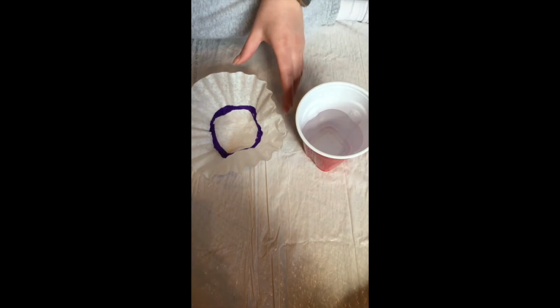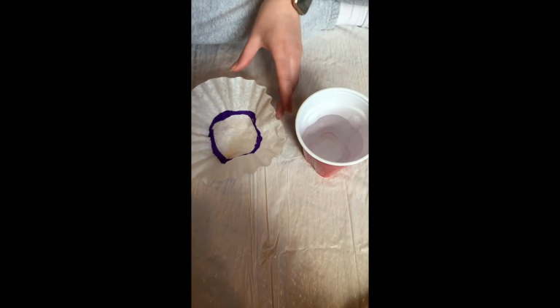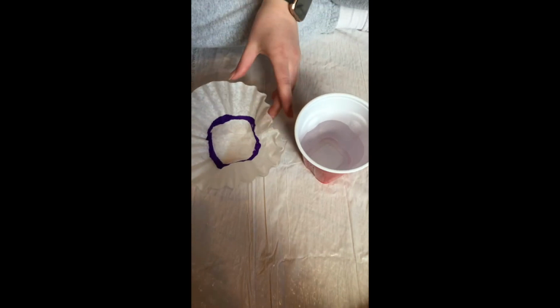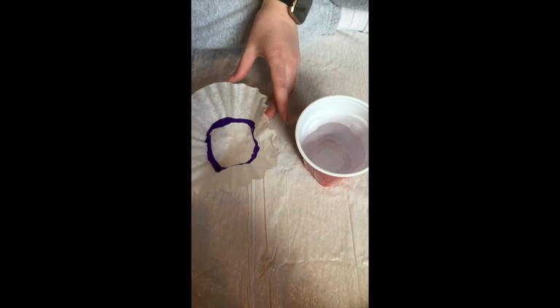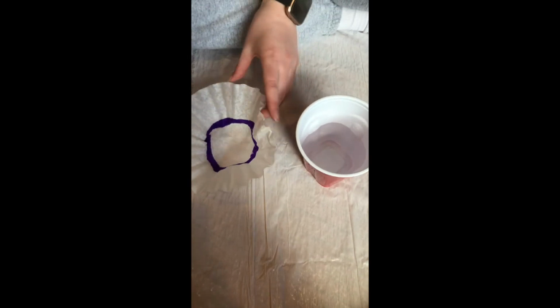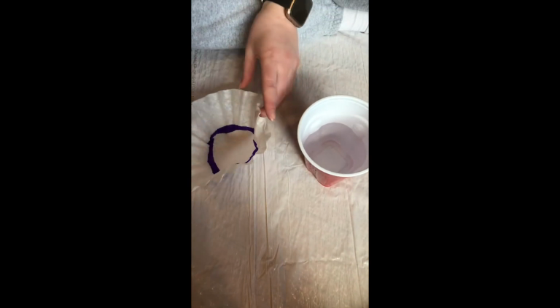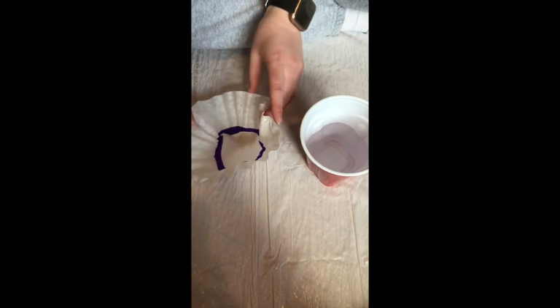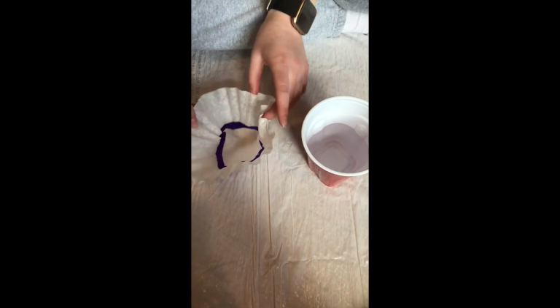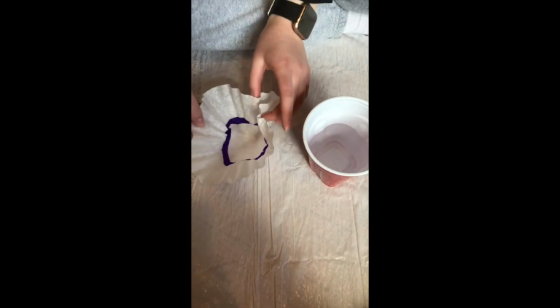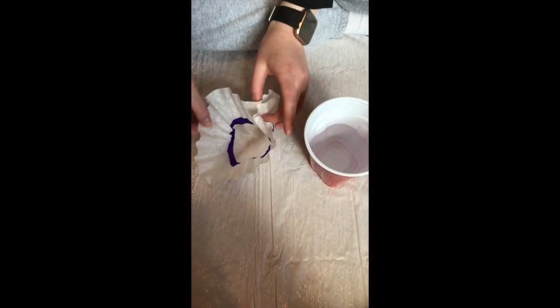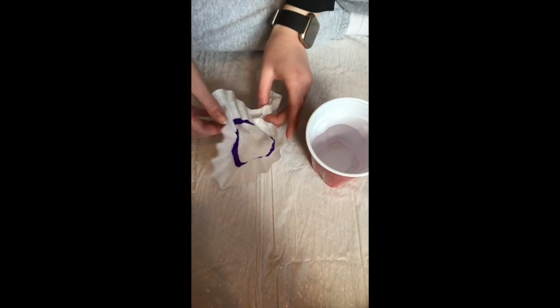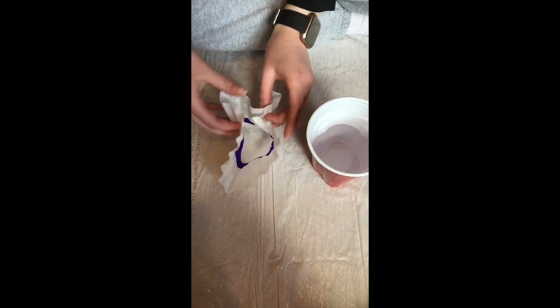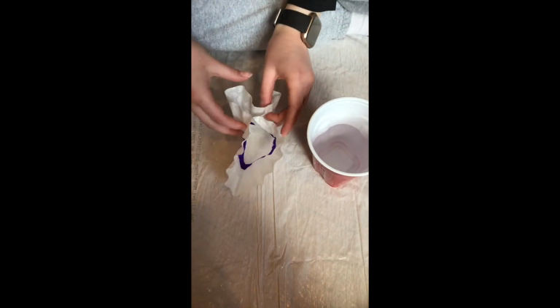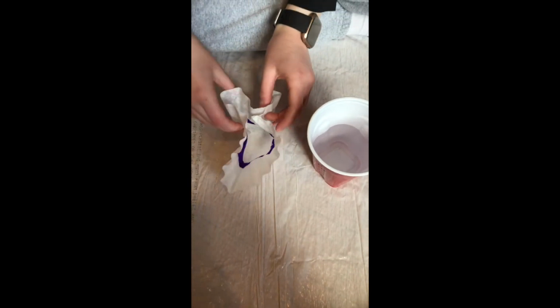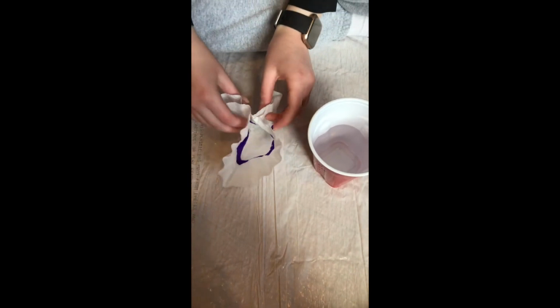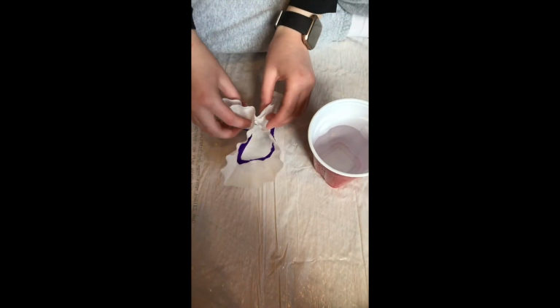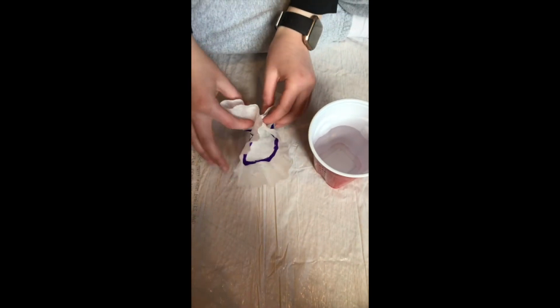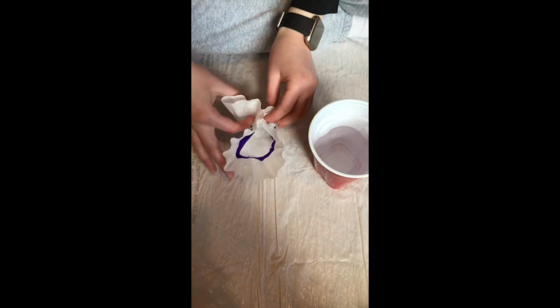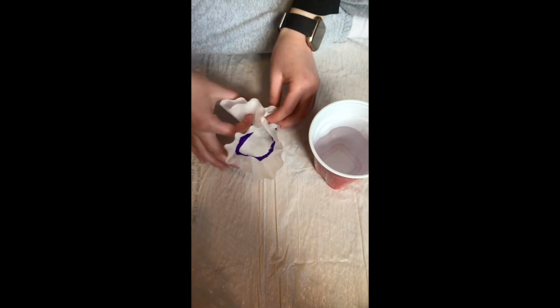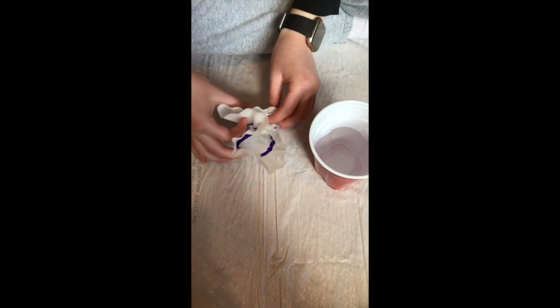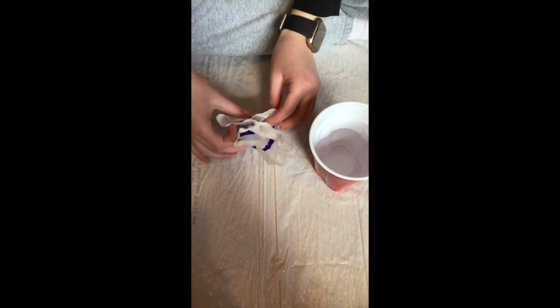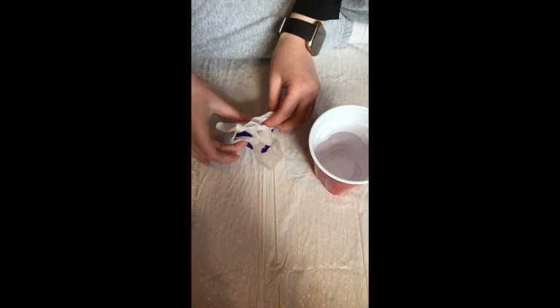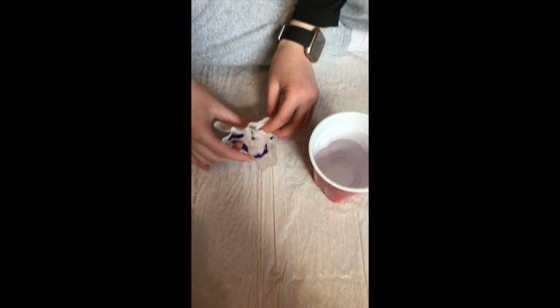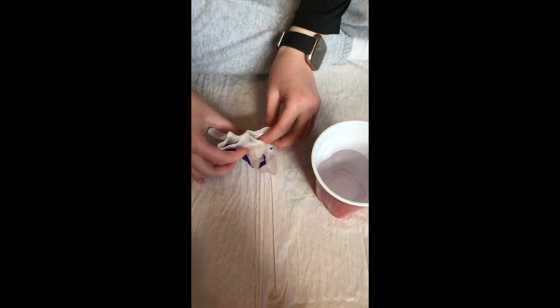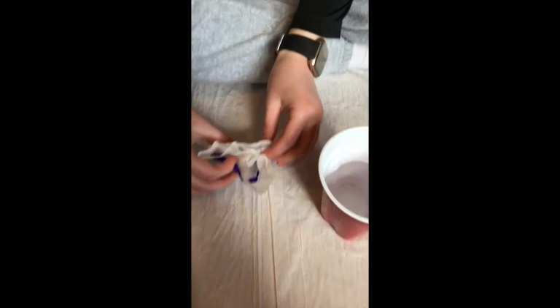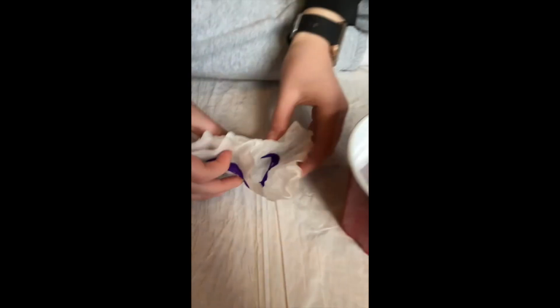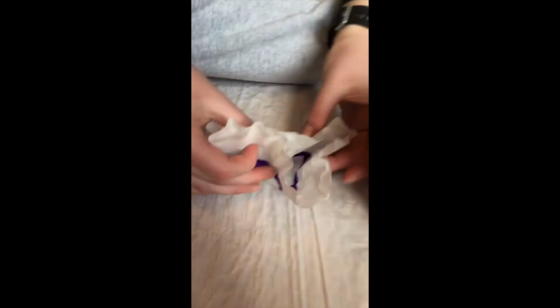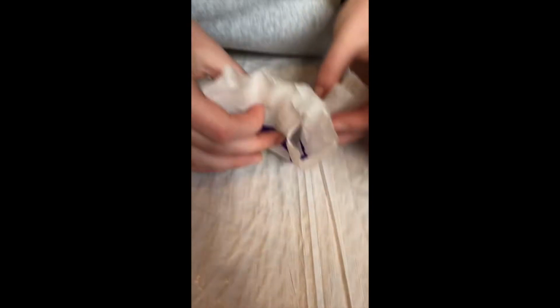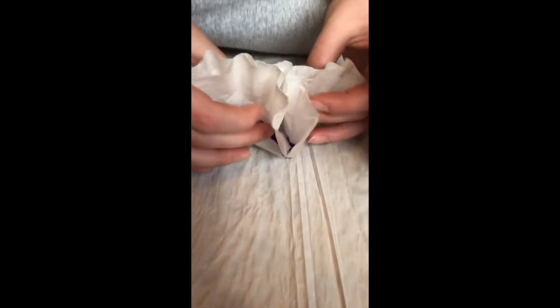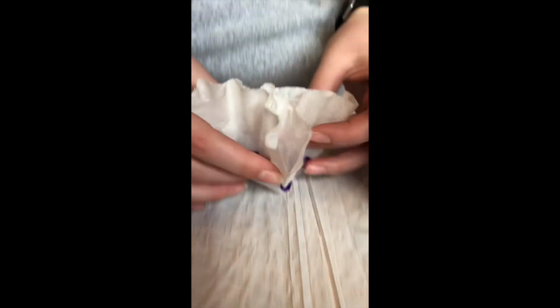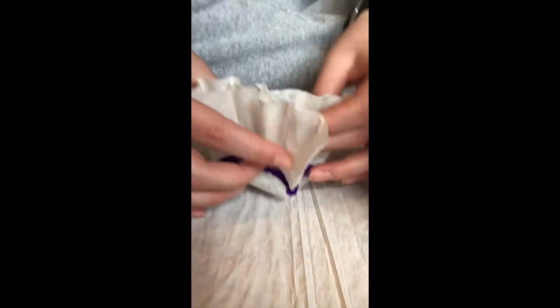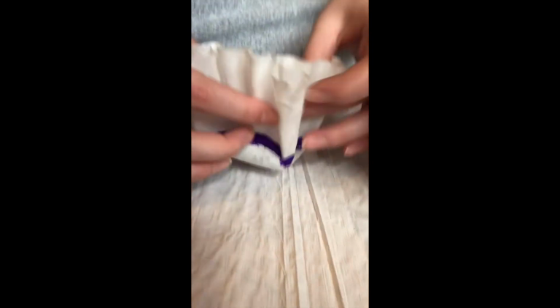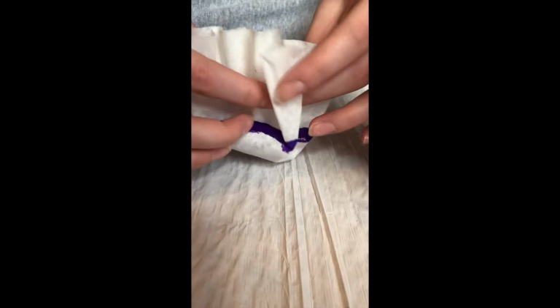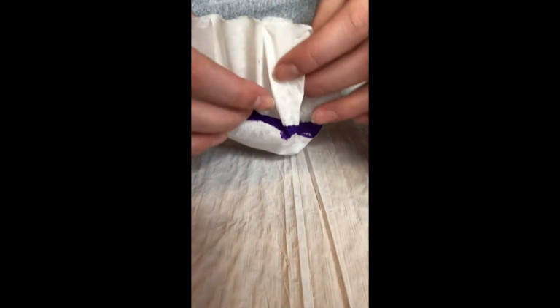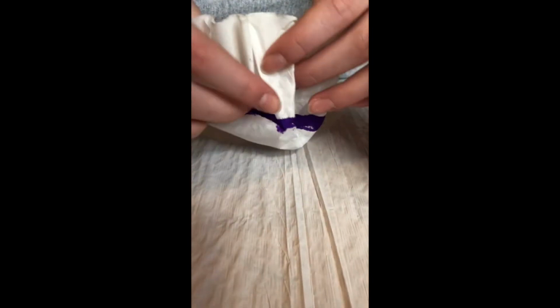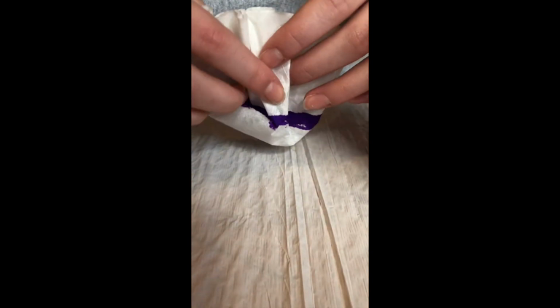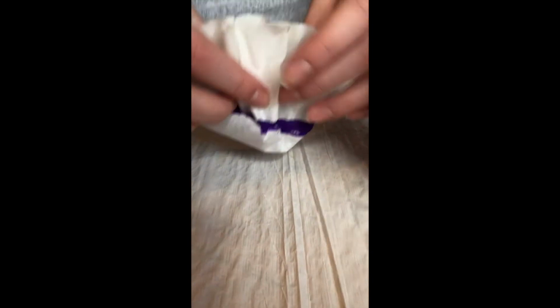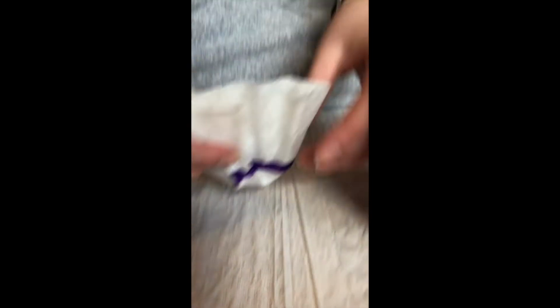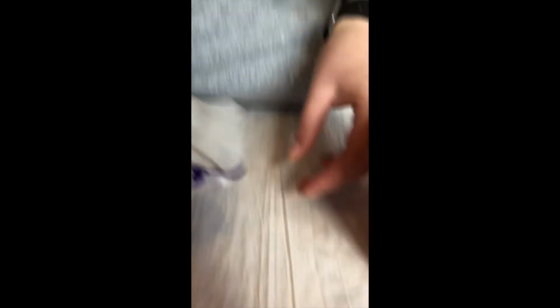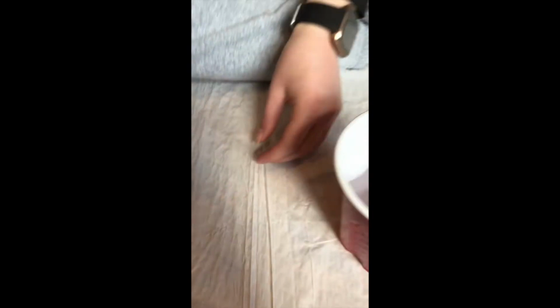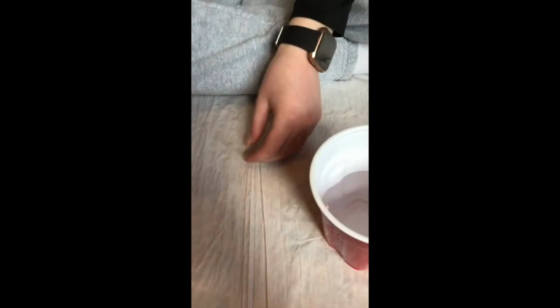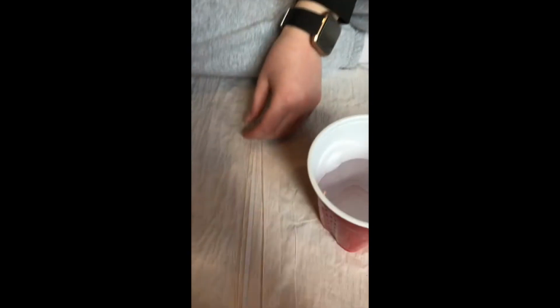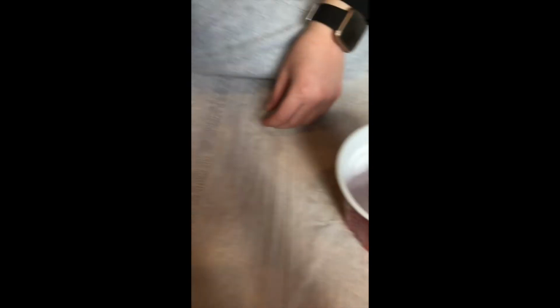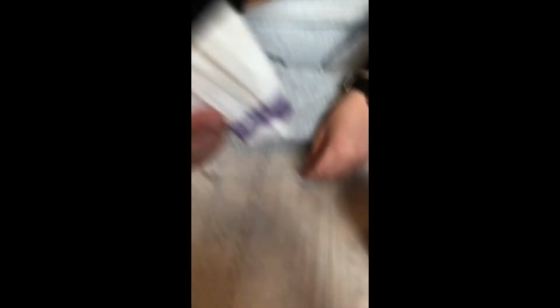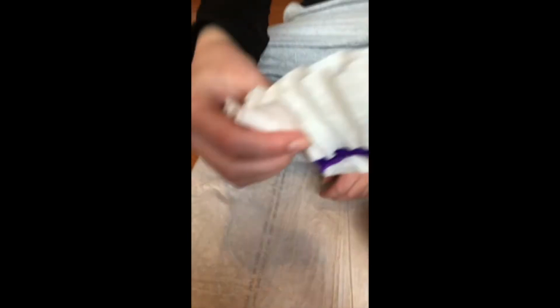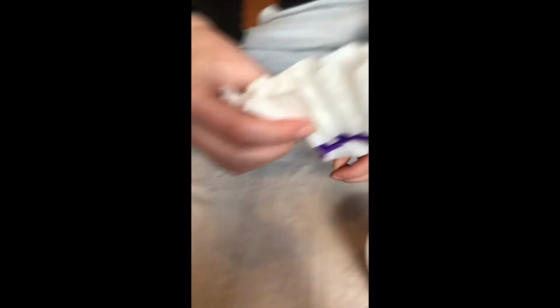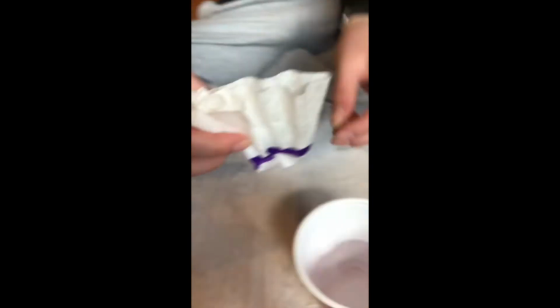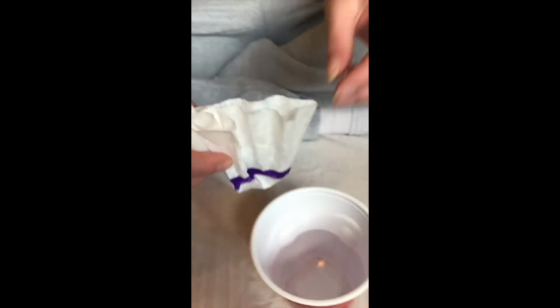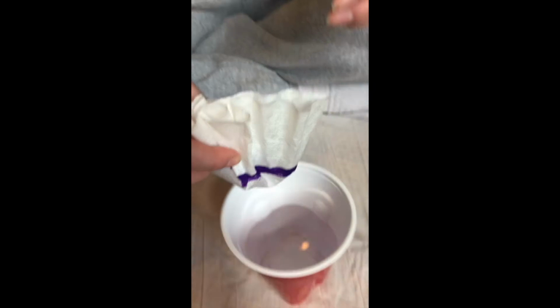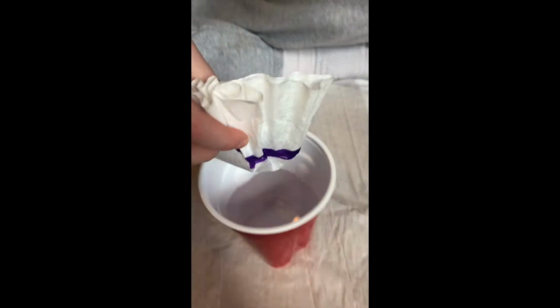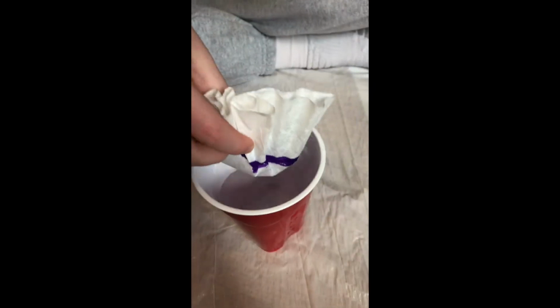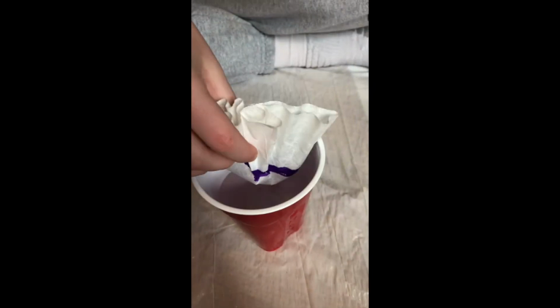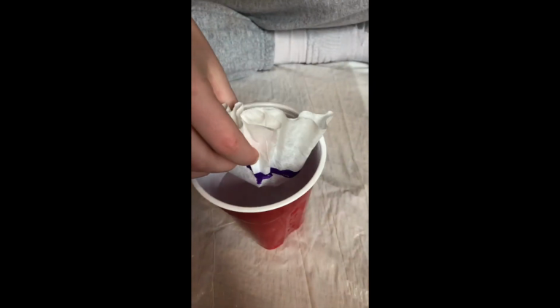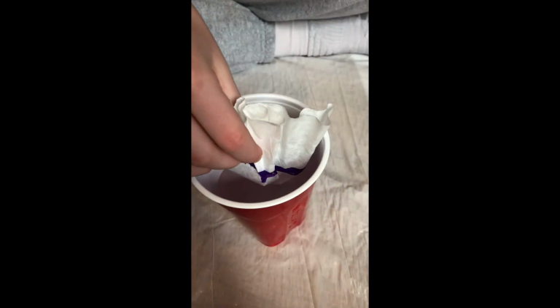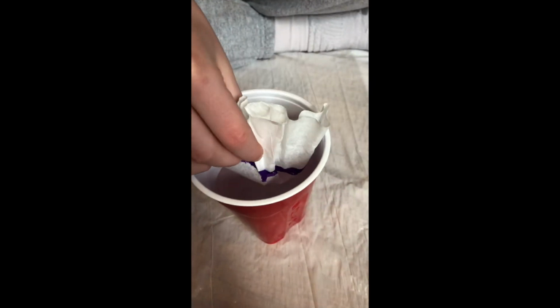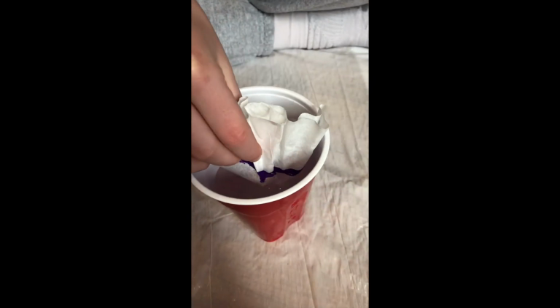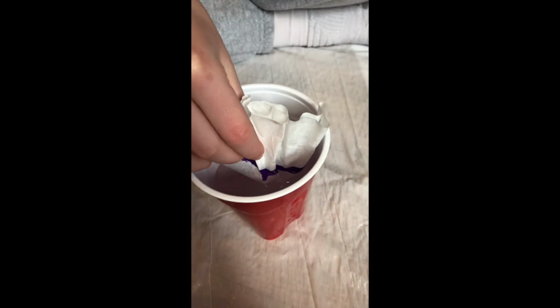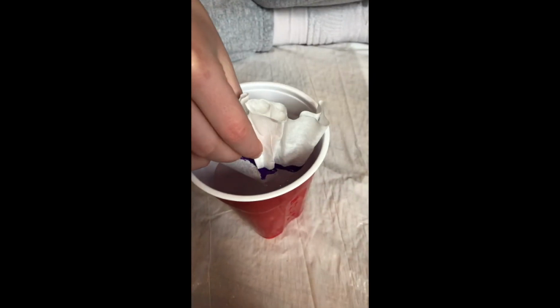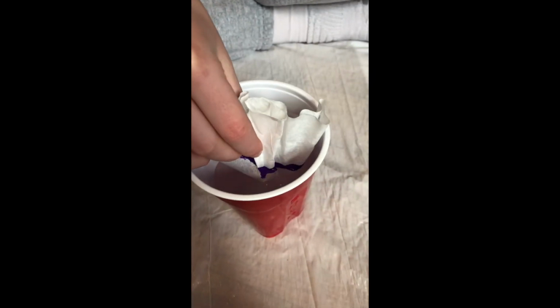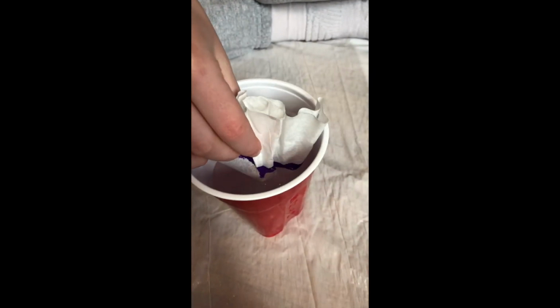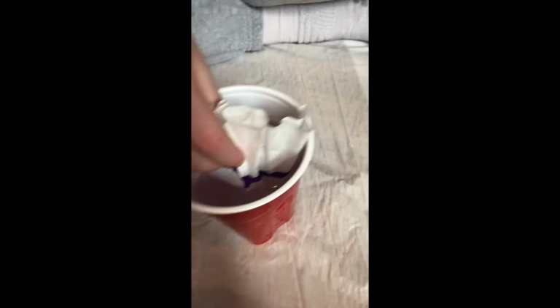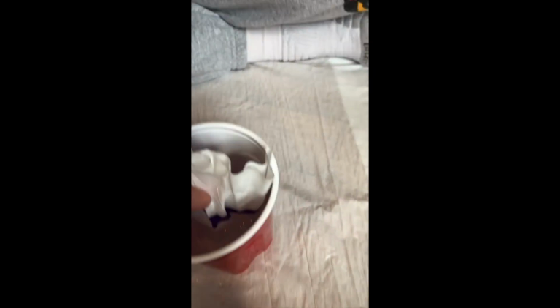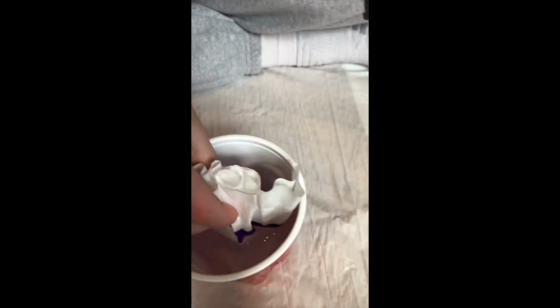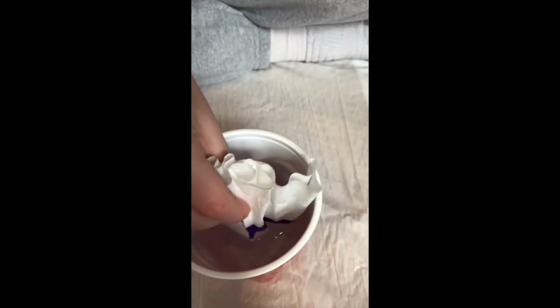Next, you can either fold the coffee filter in half two times, or you can fold it into a cone-like shape like I did.